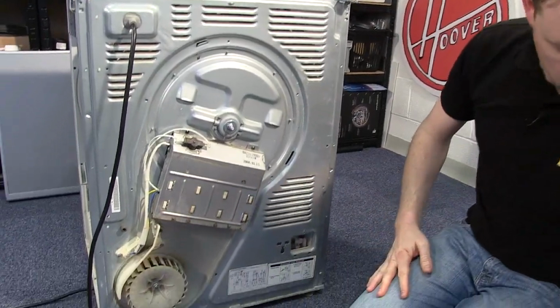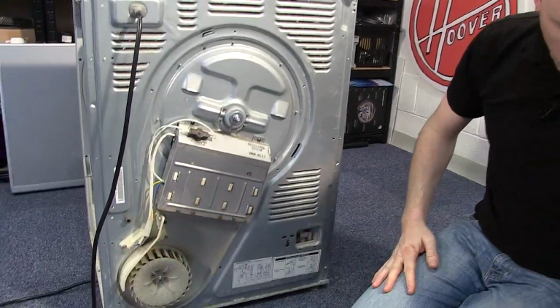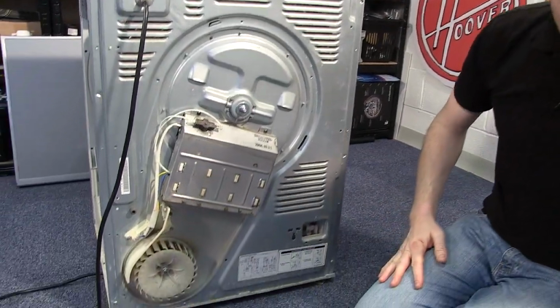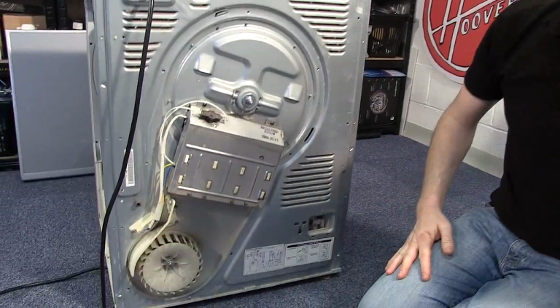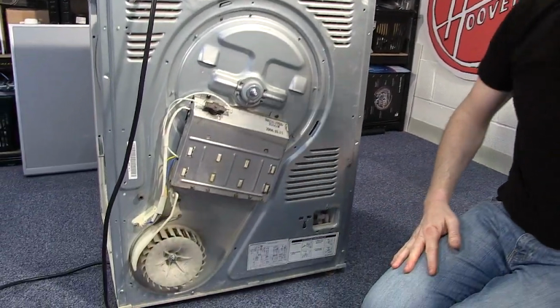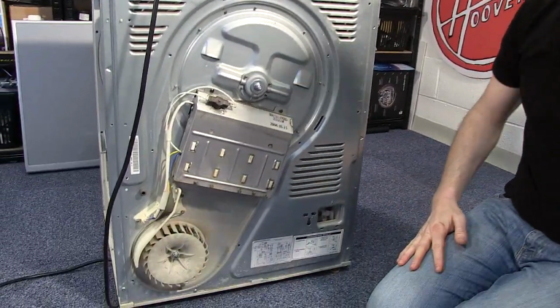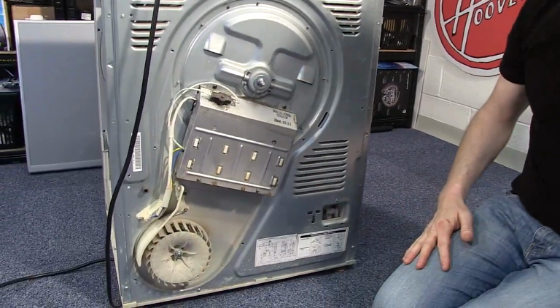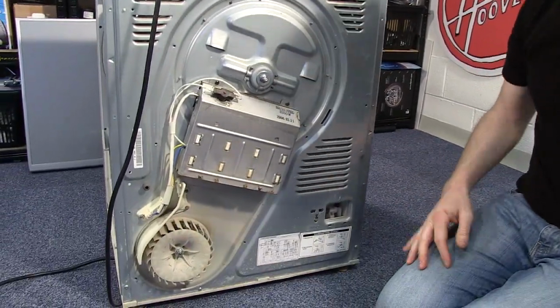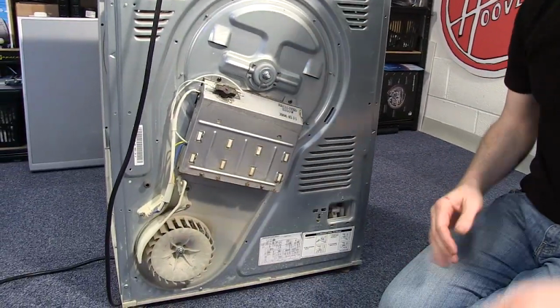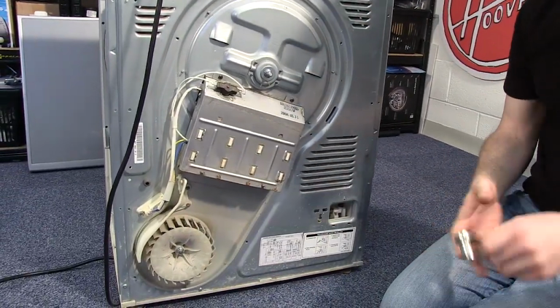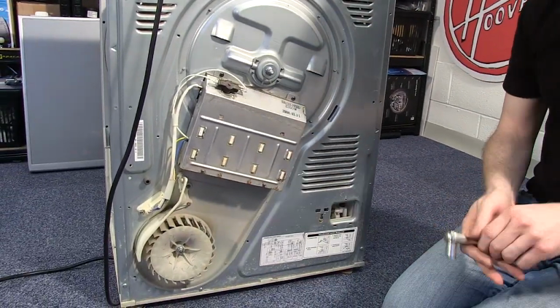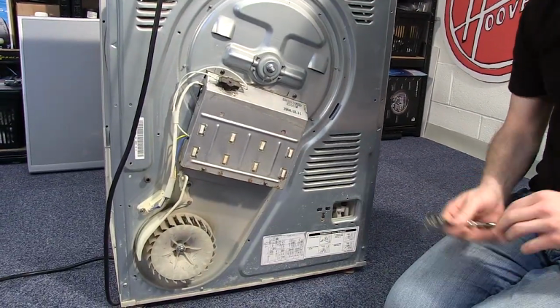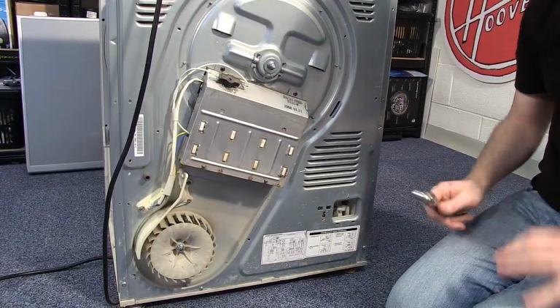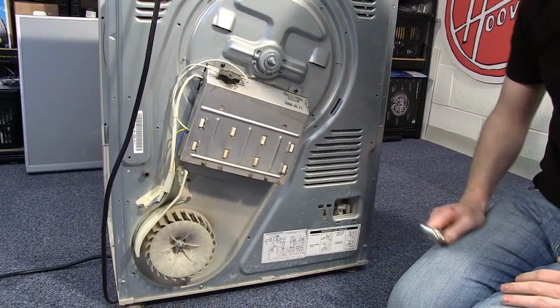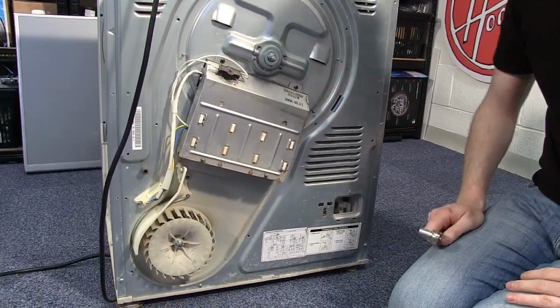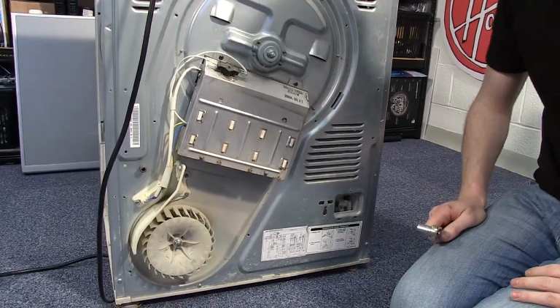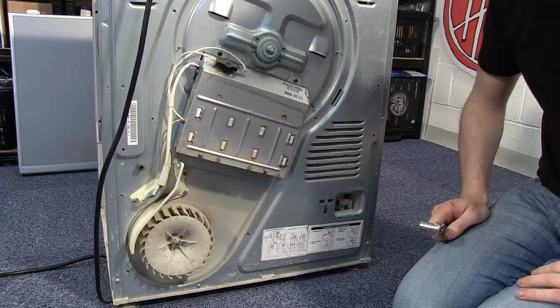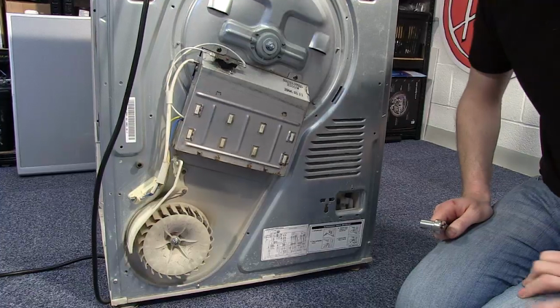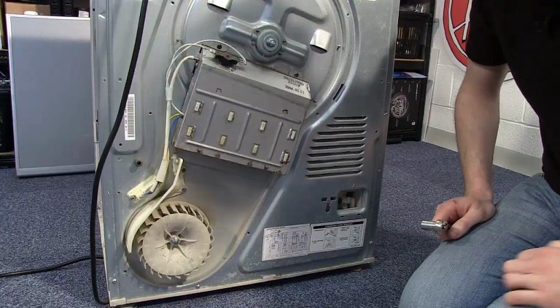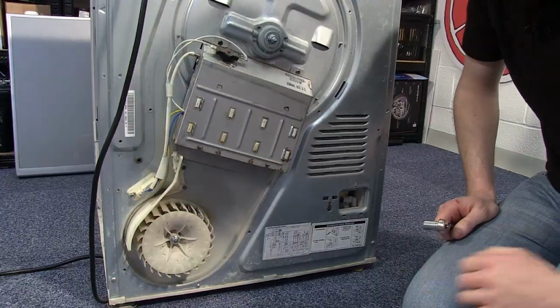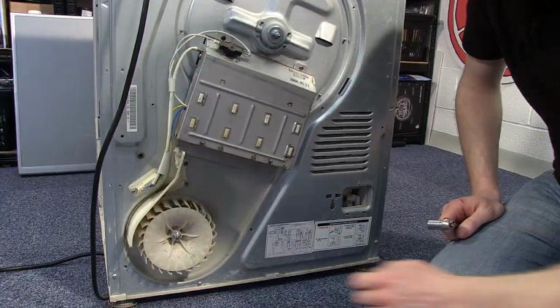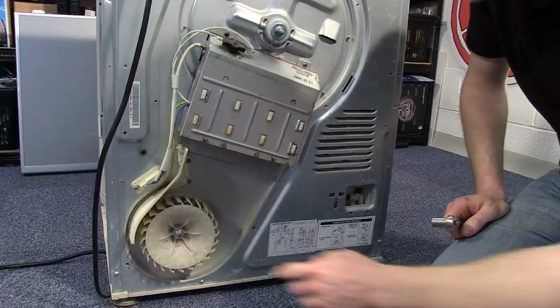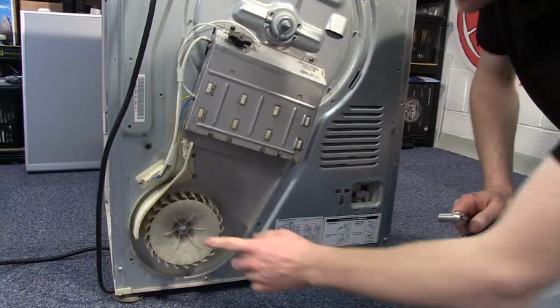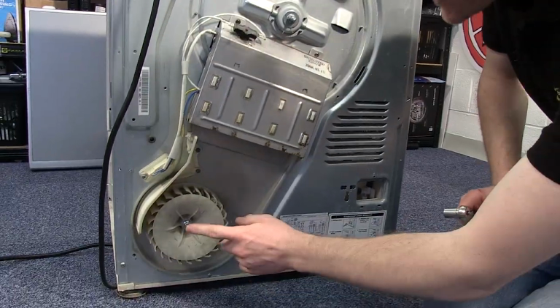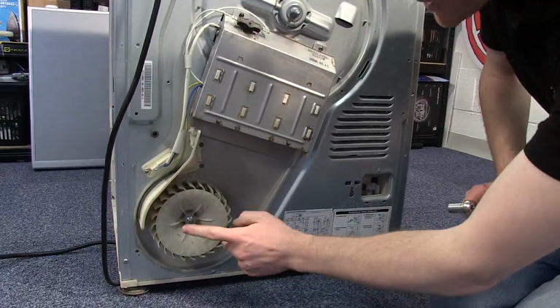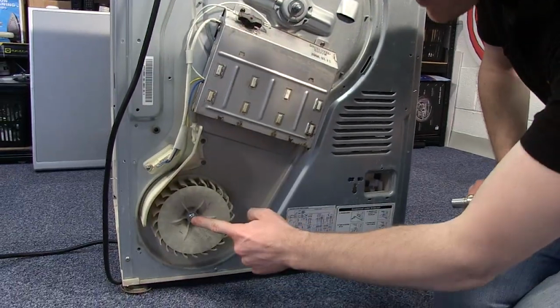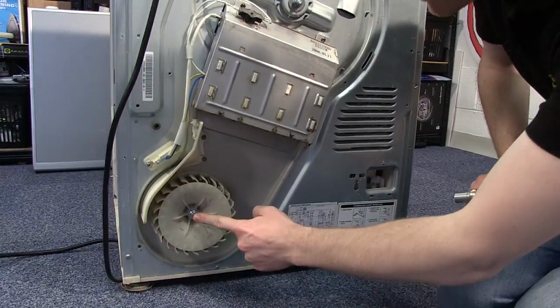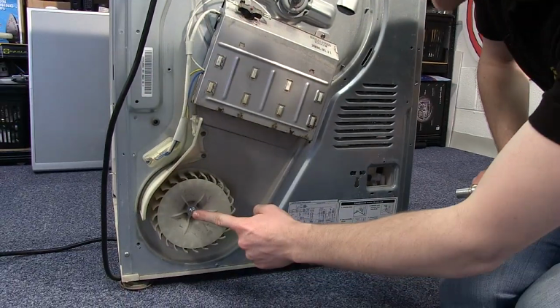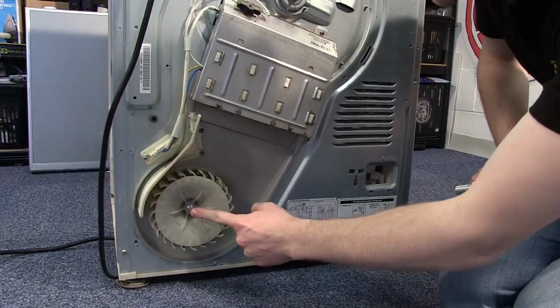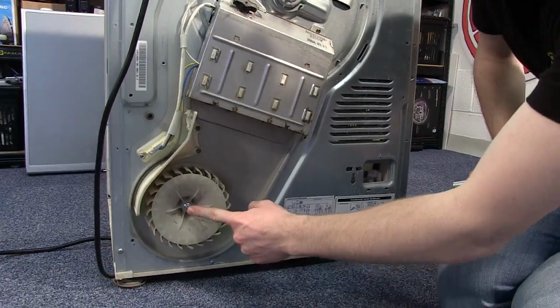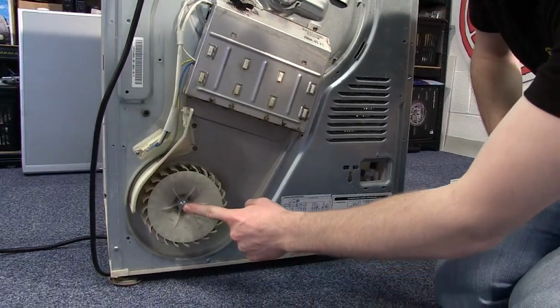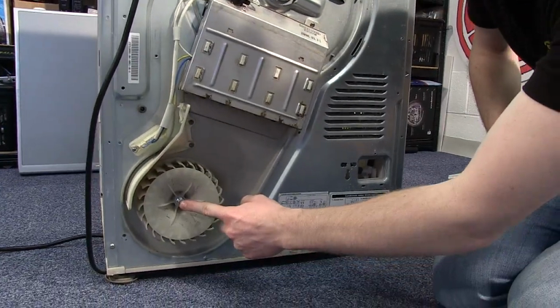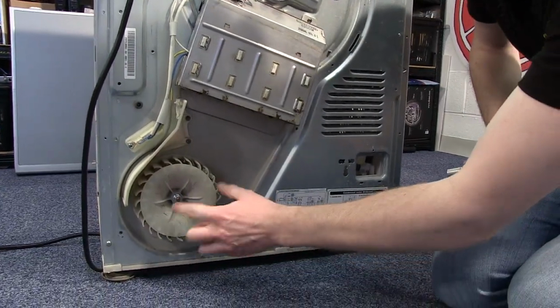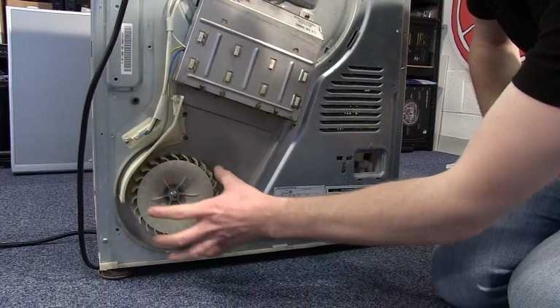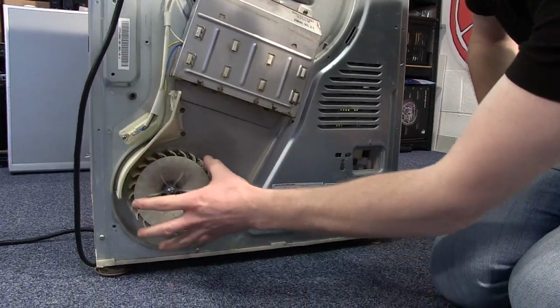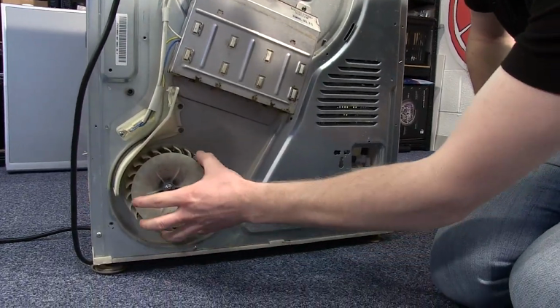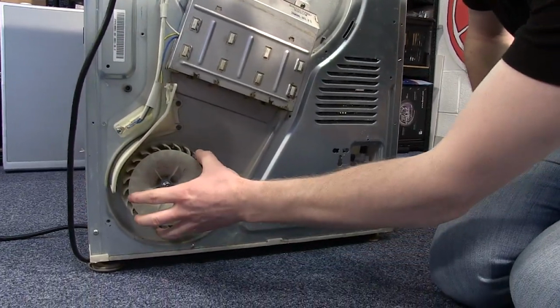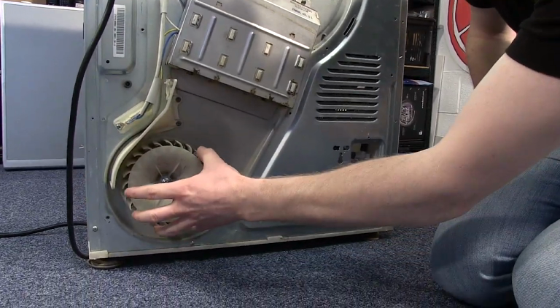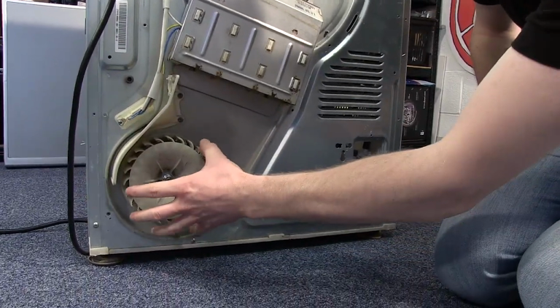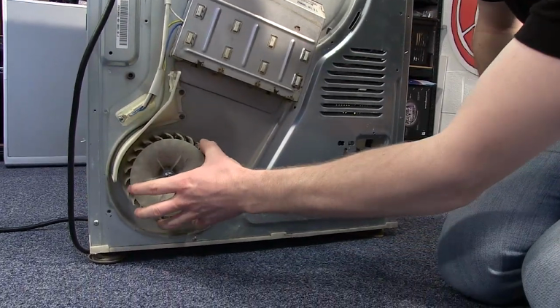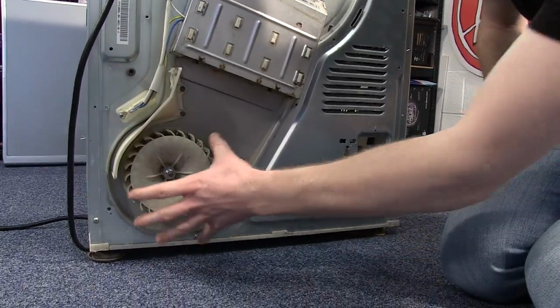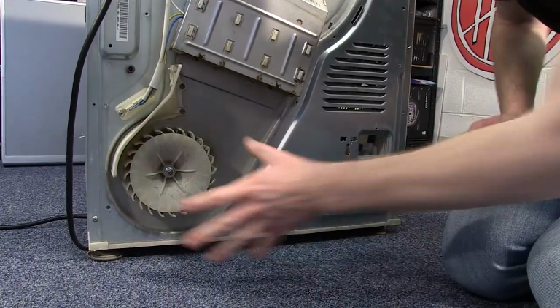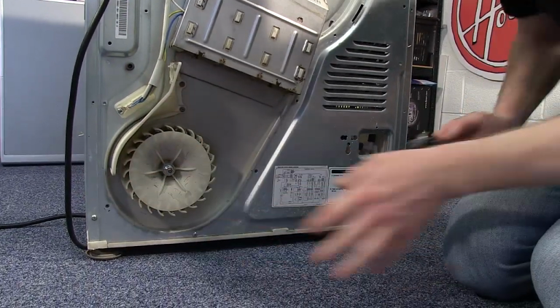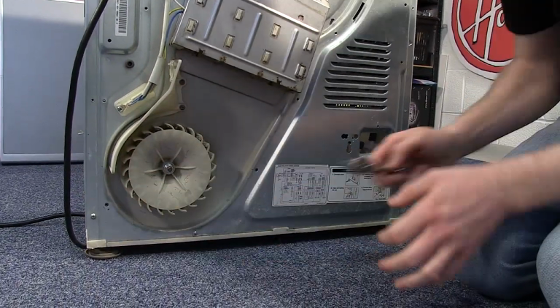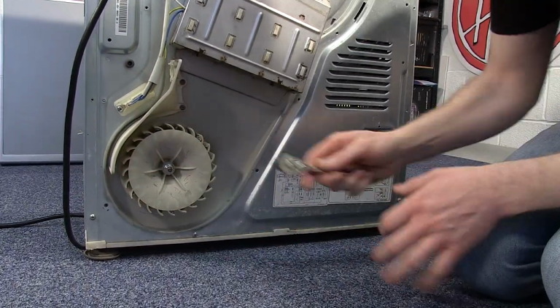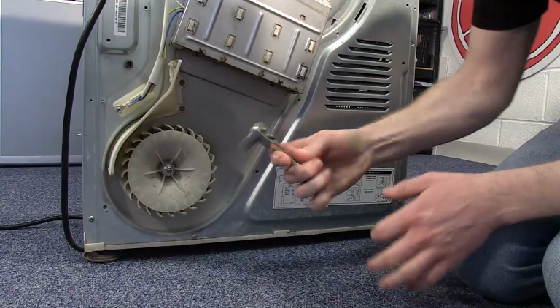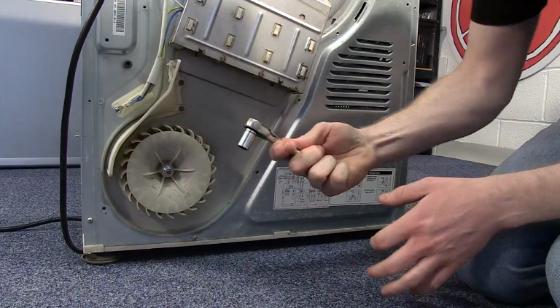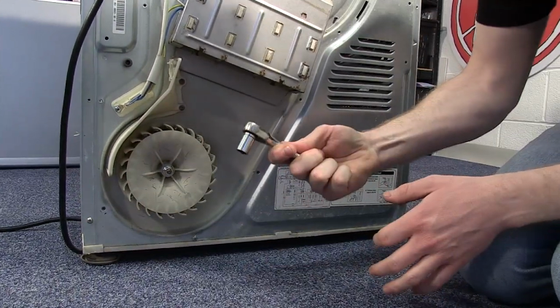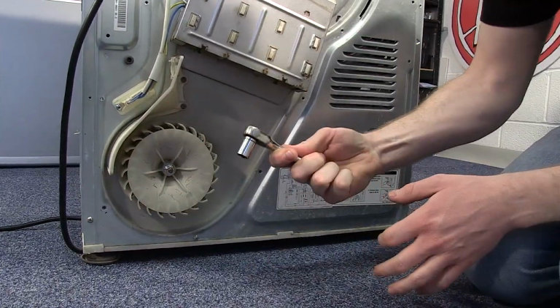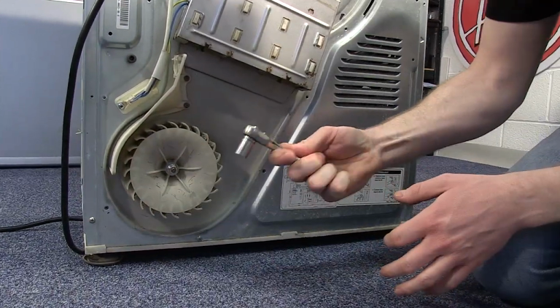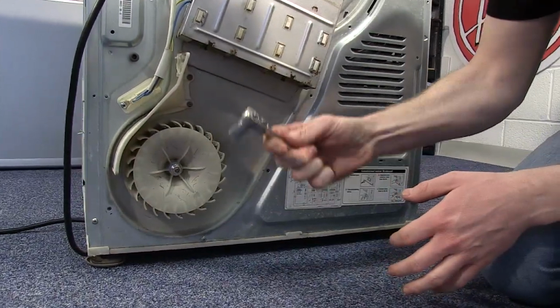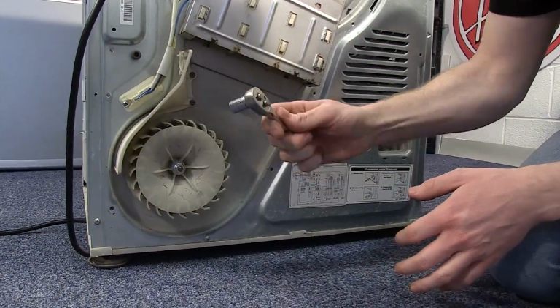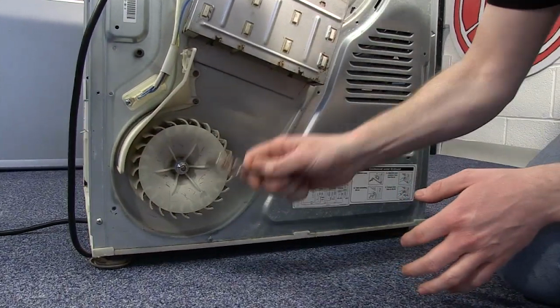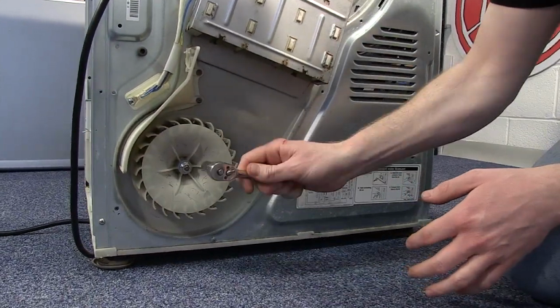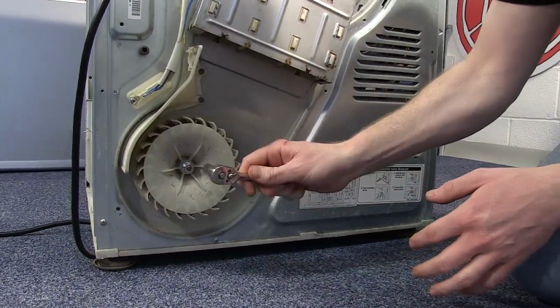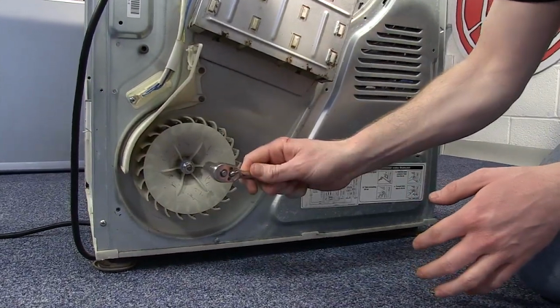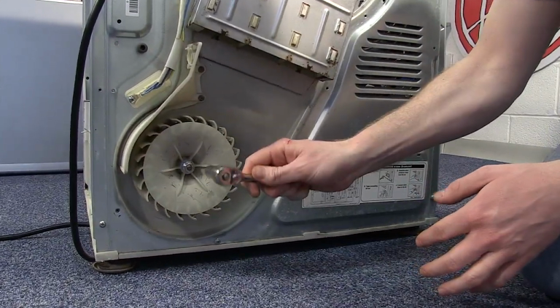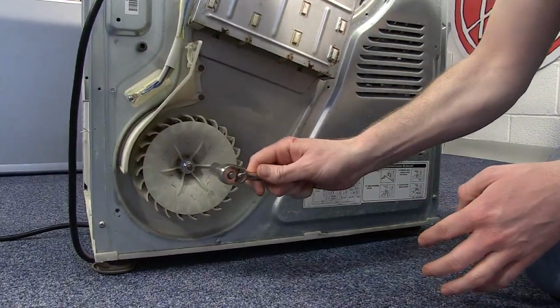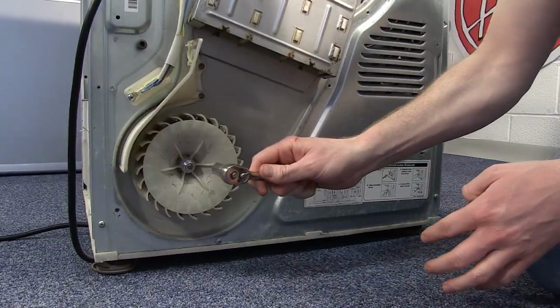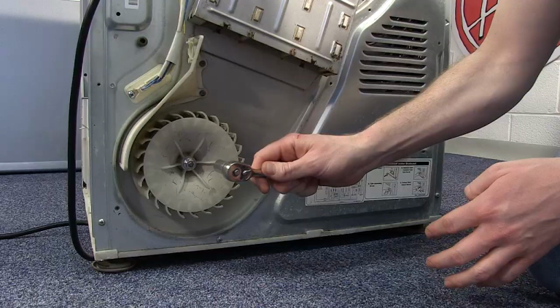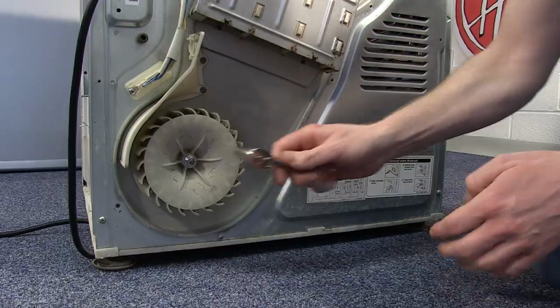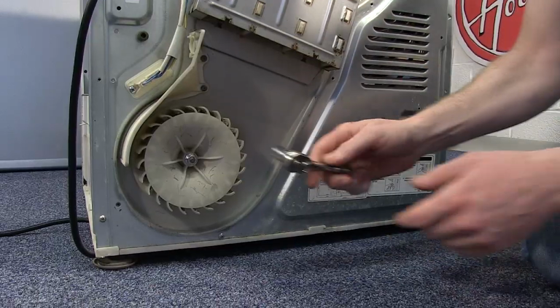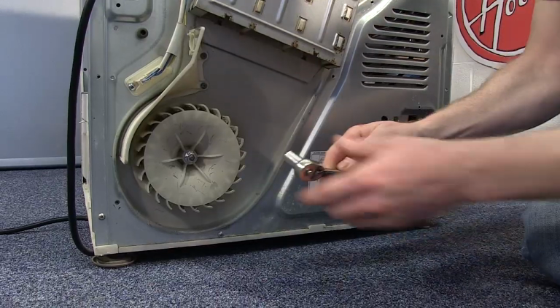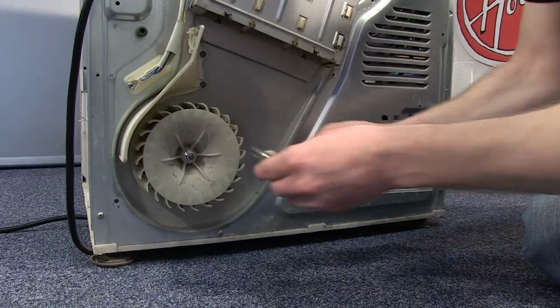With the heater cover removed, the next thing I need to do is to remove the heater fan by undoing the nut that holds it into place.